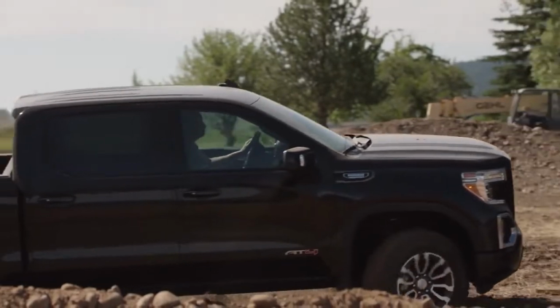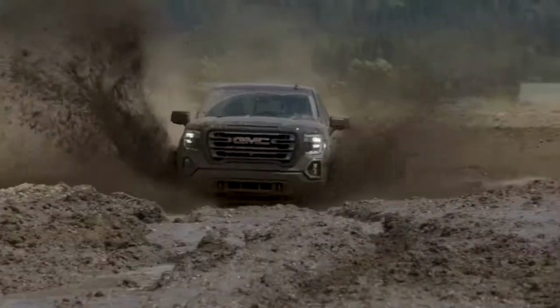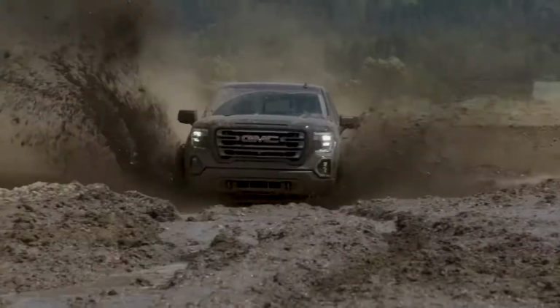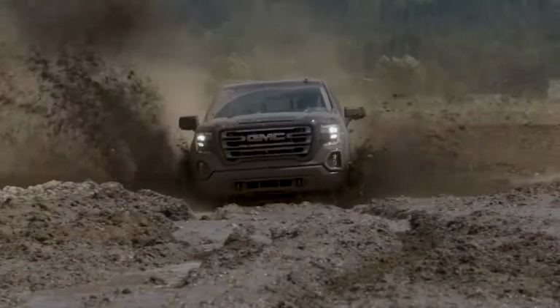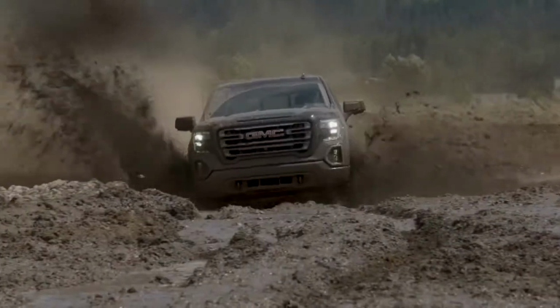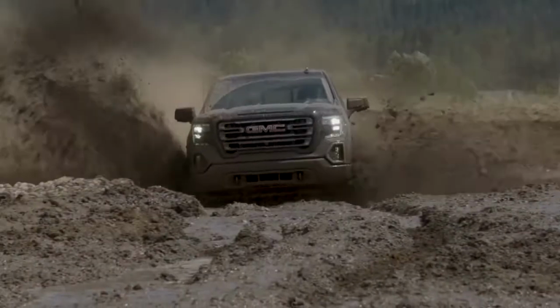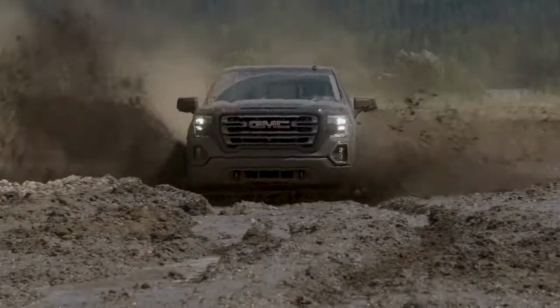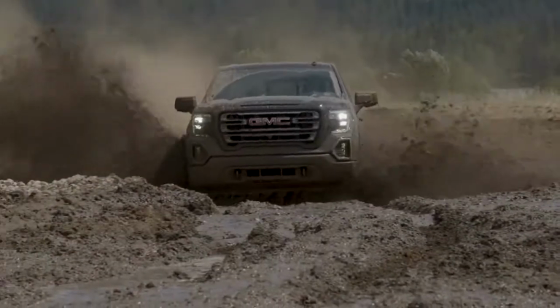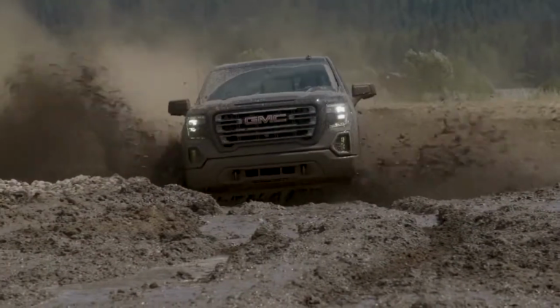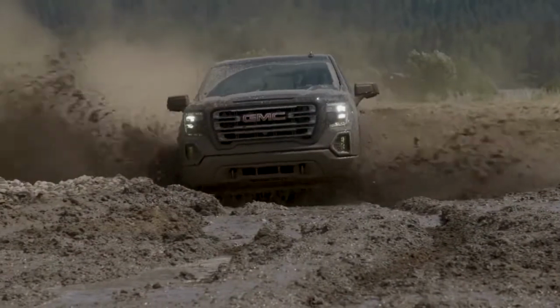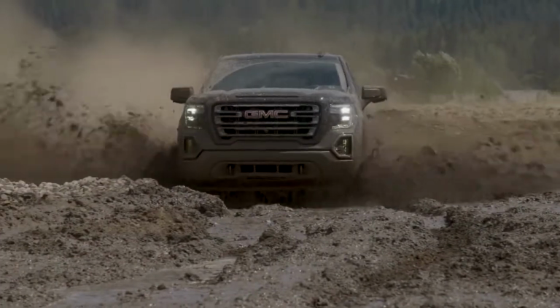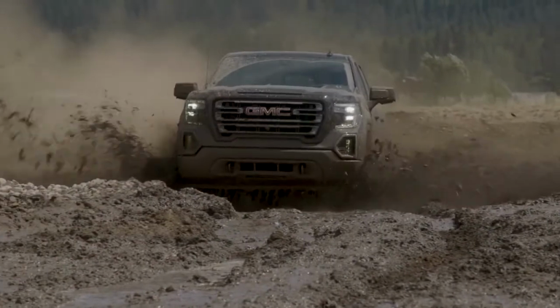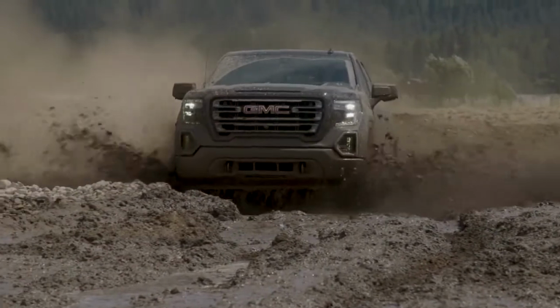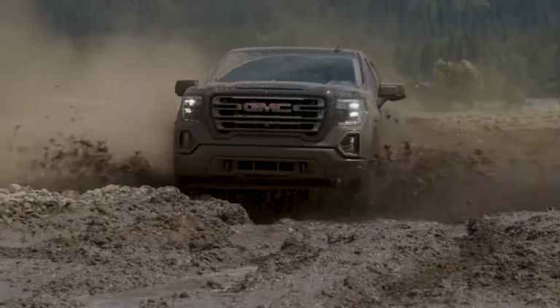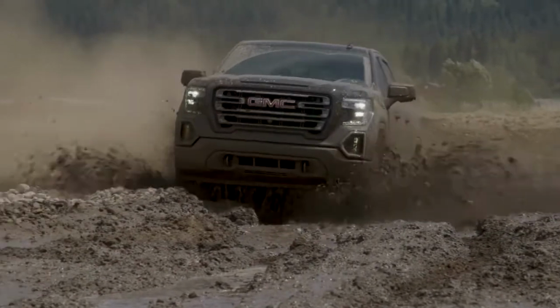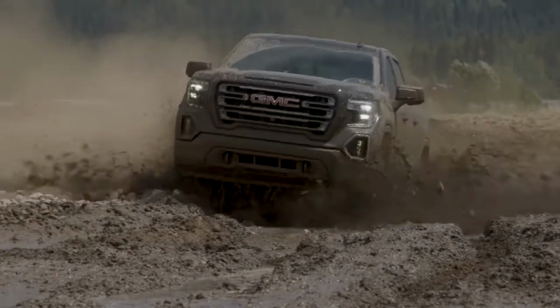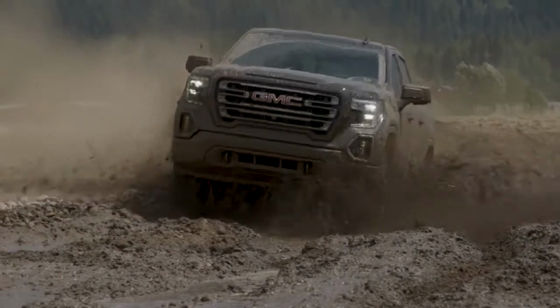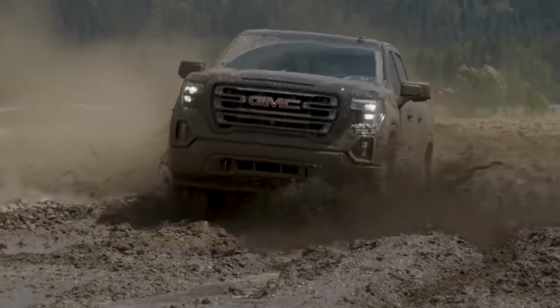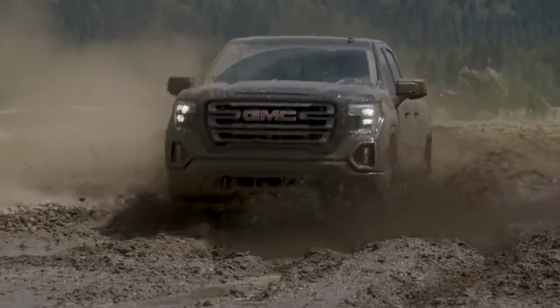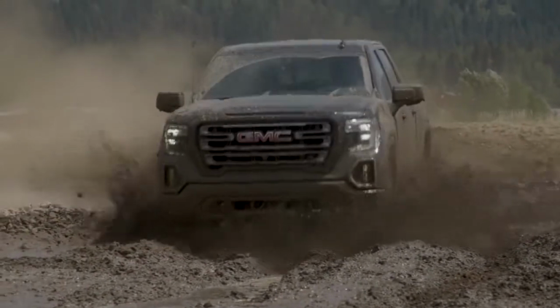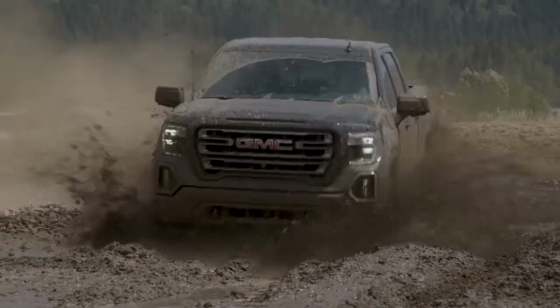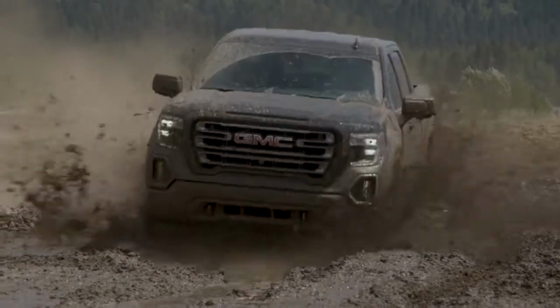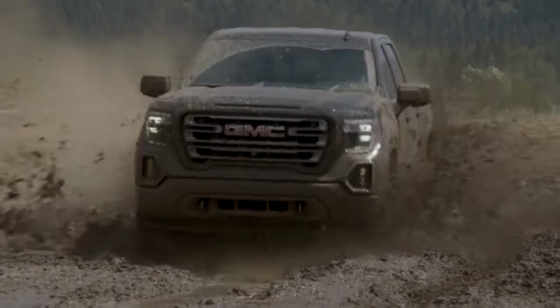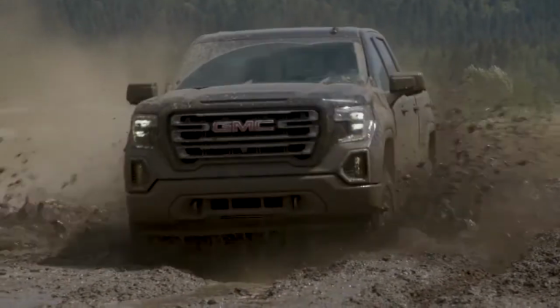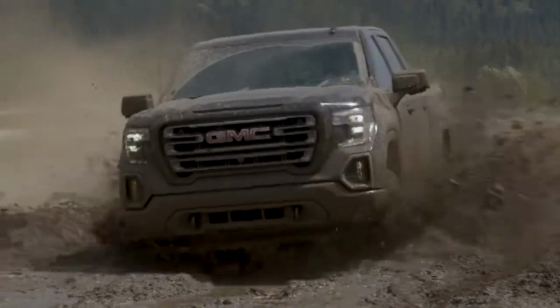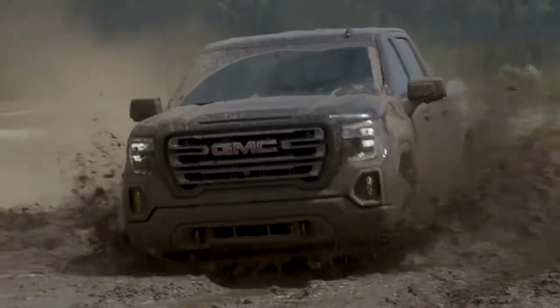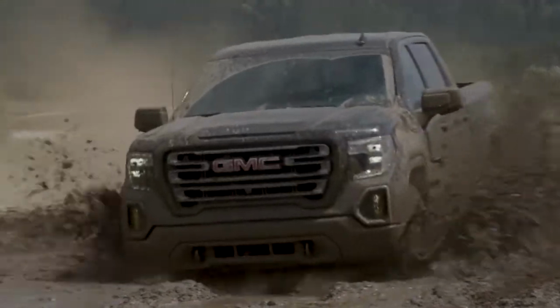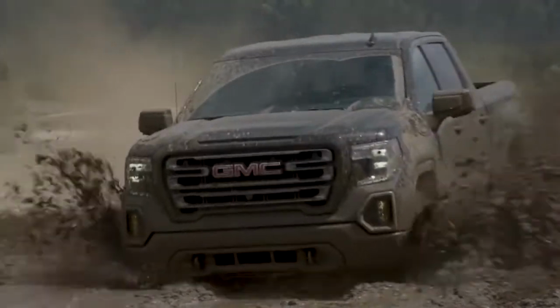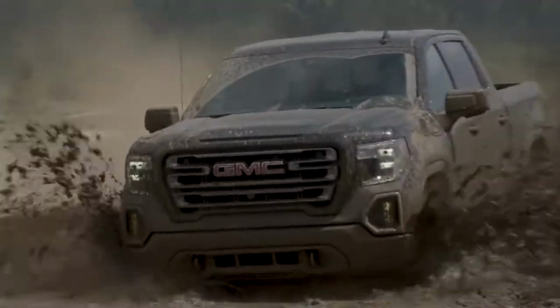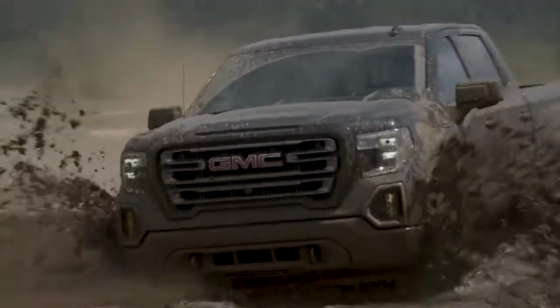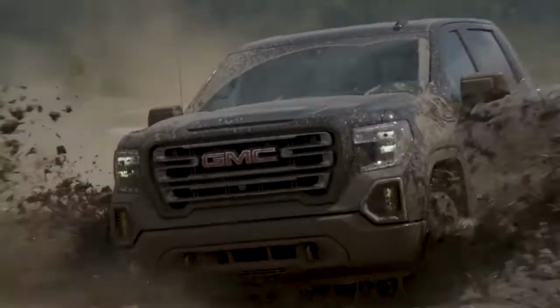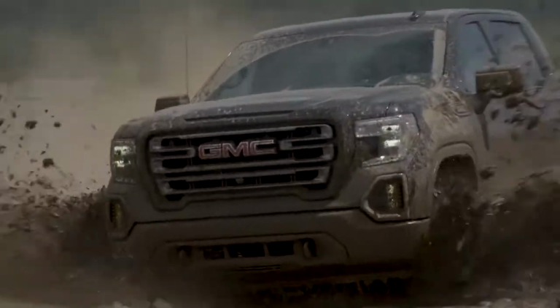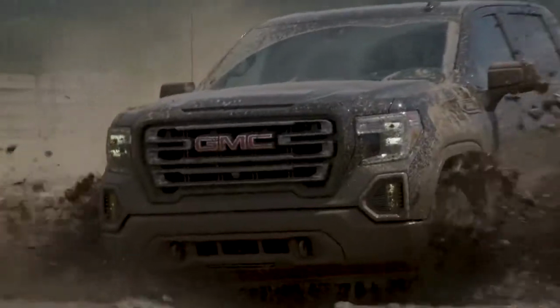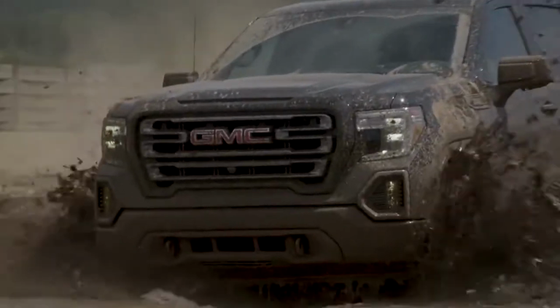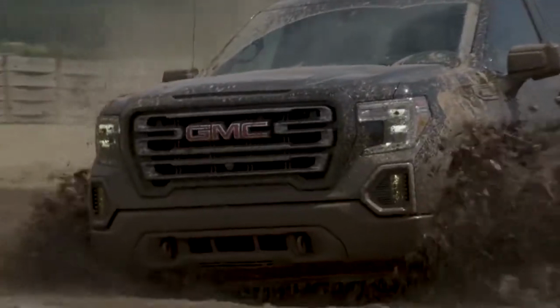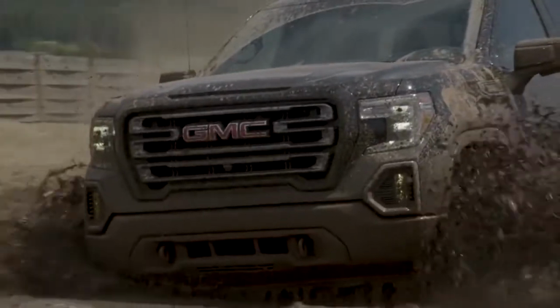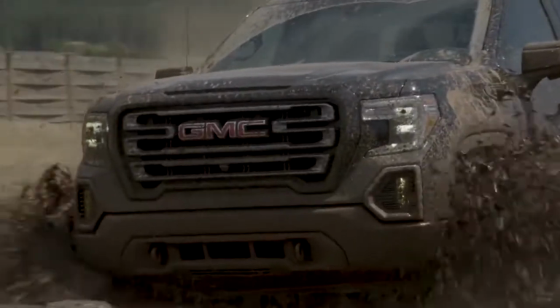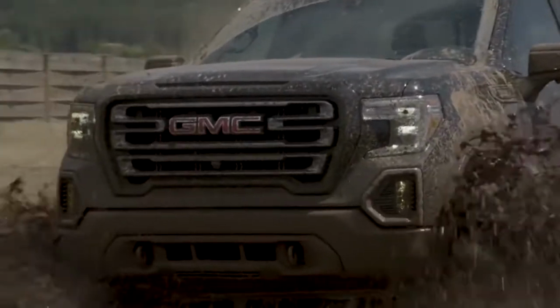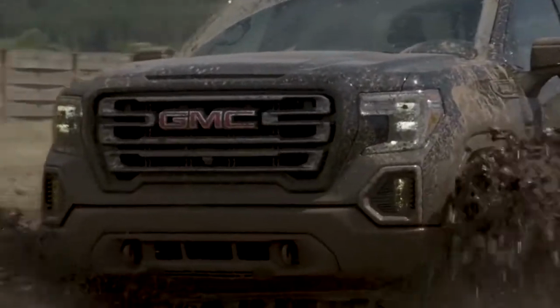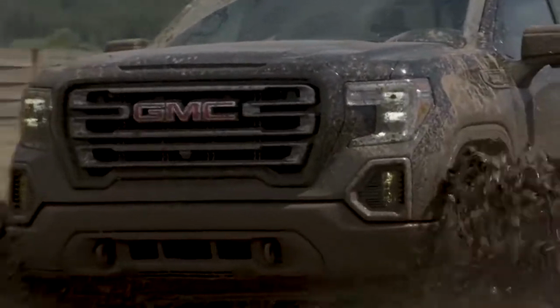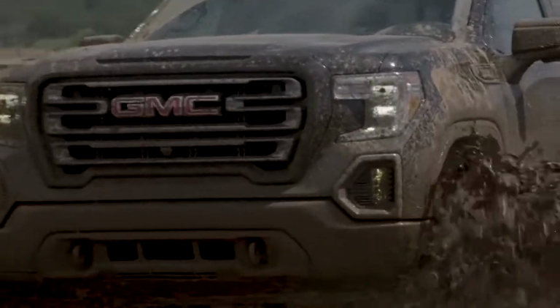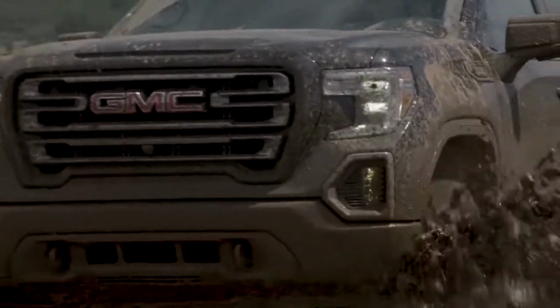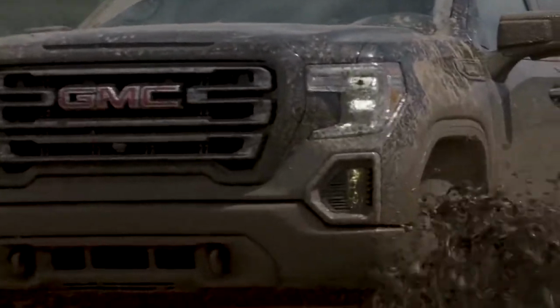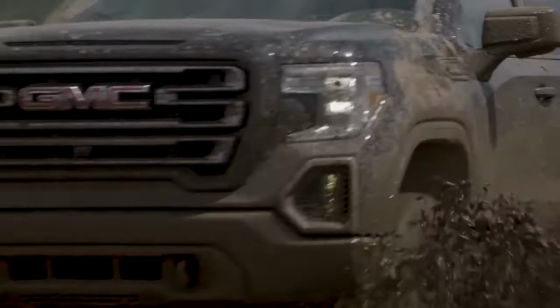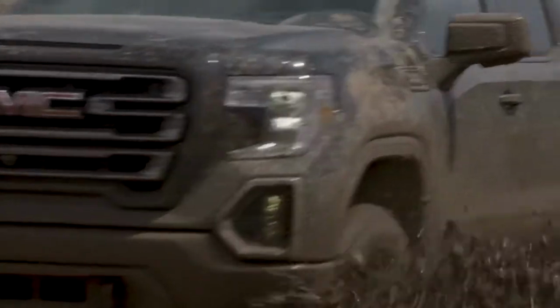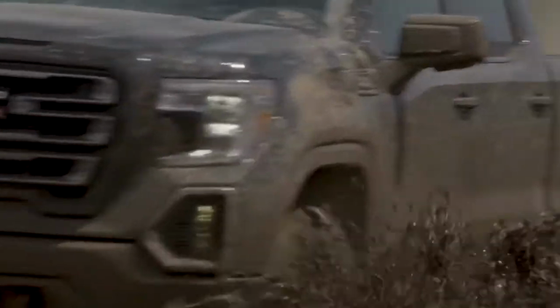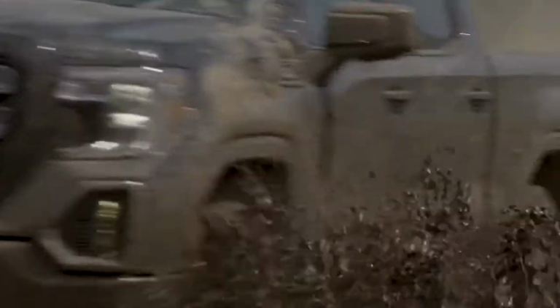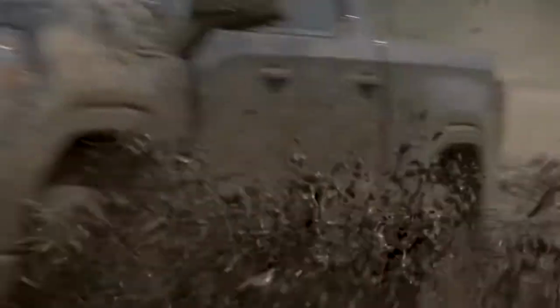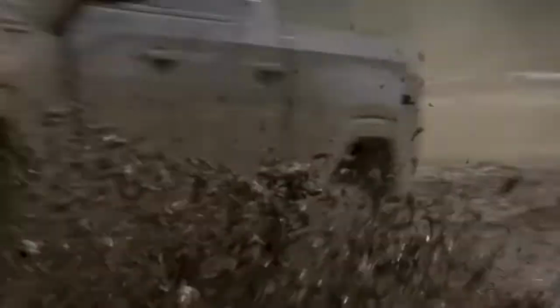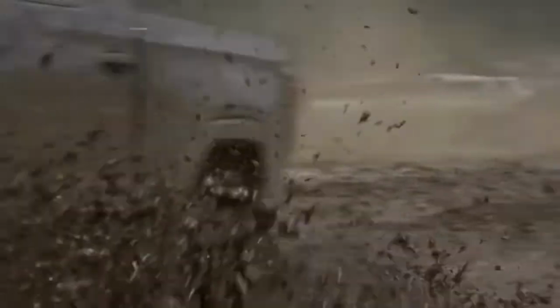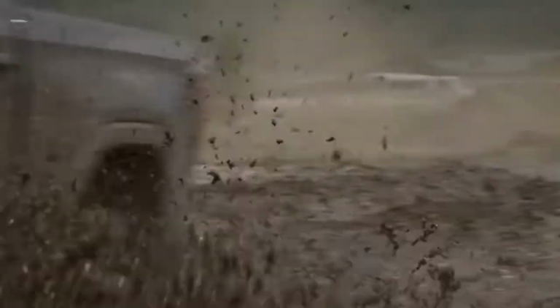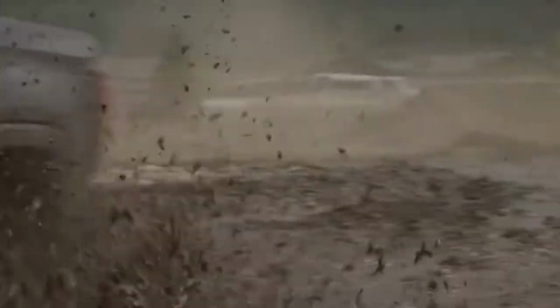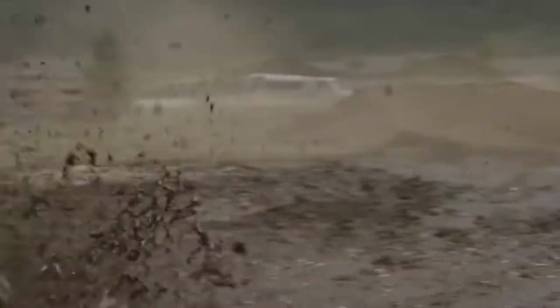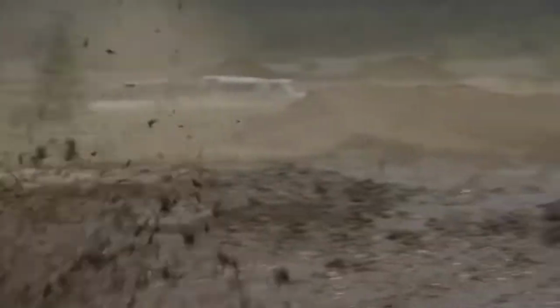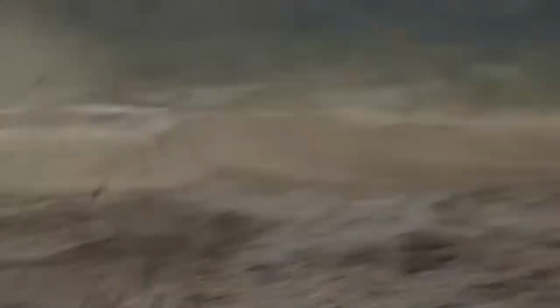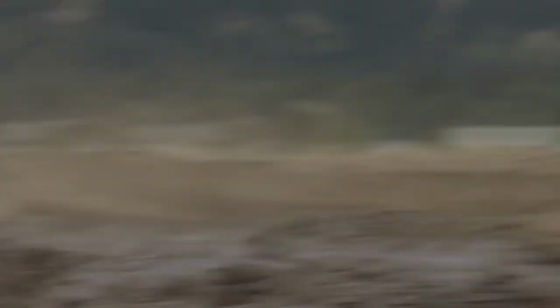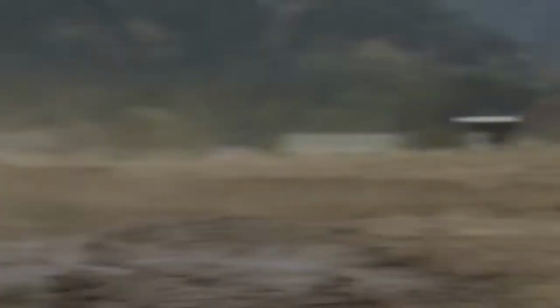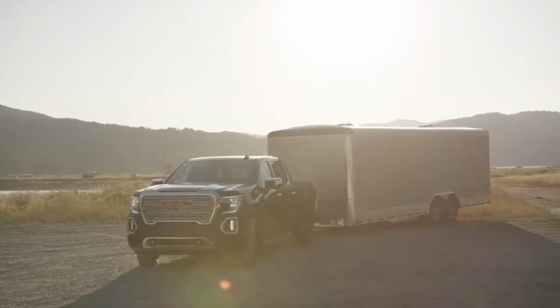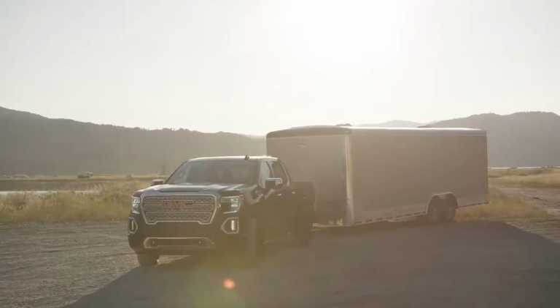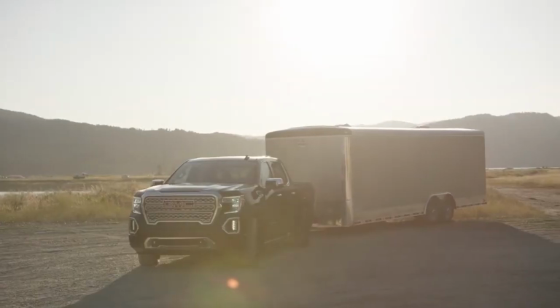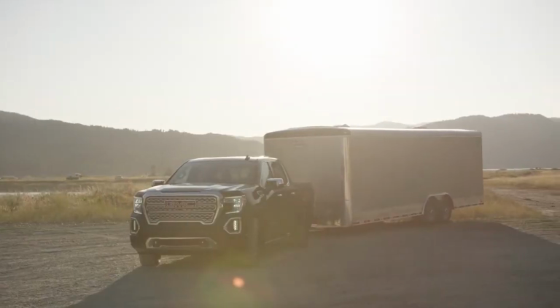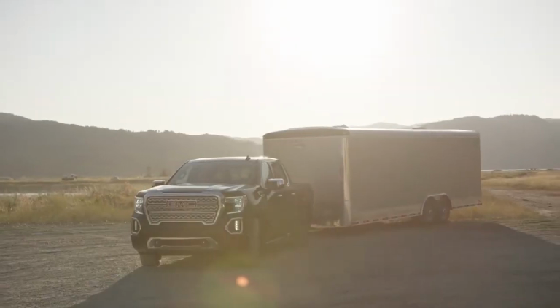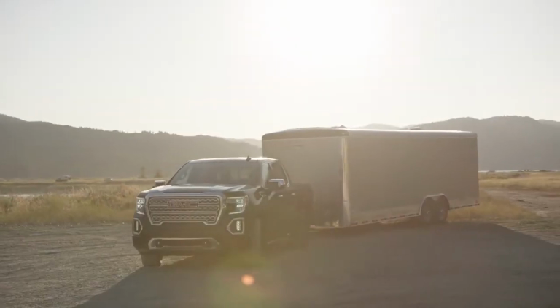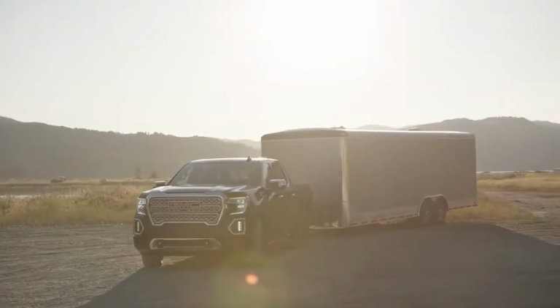A taller hood design and more broad-shouldered stance complete the look. Stop by our dealership for more information about the GMC Sierra.